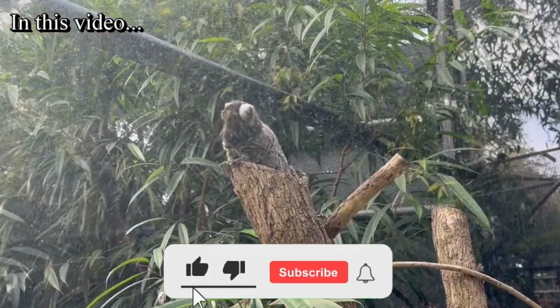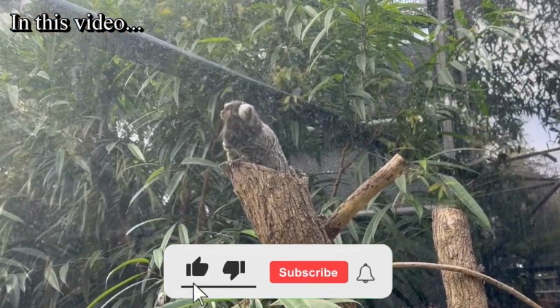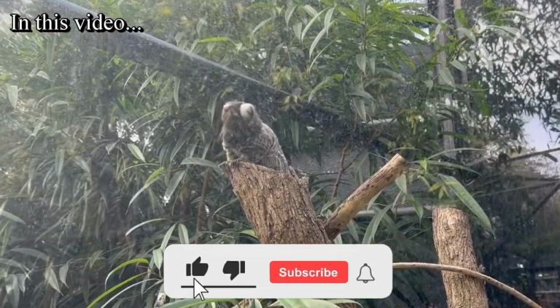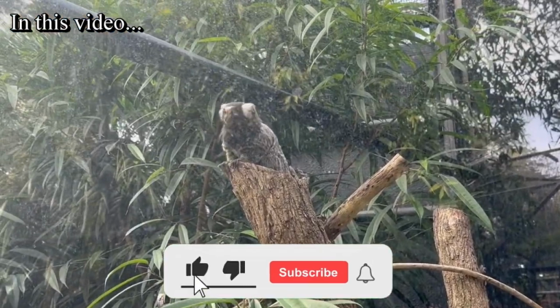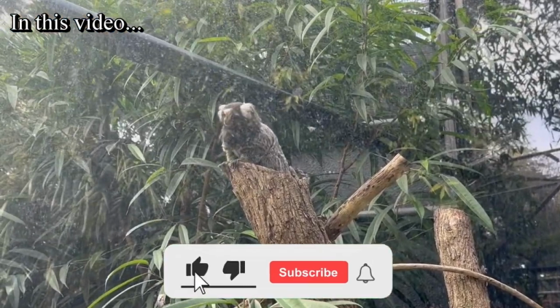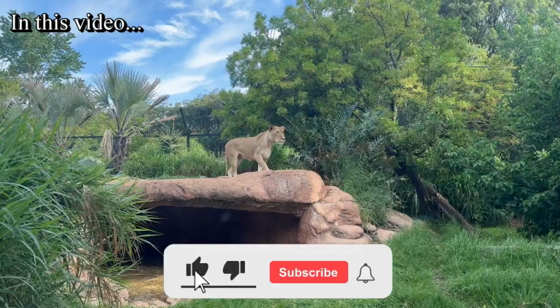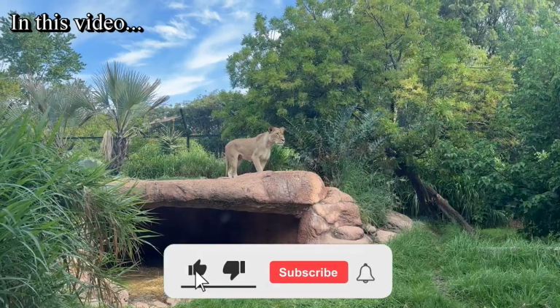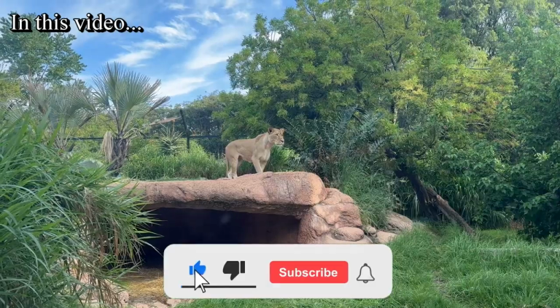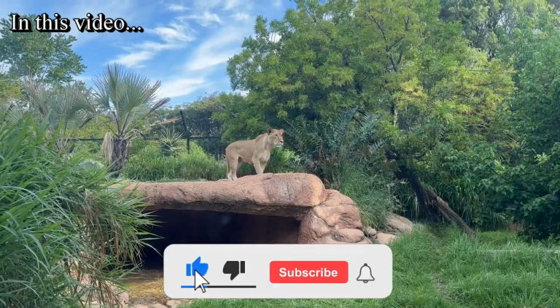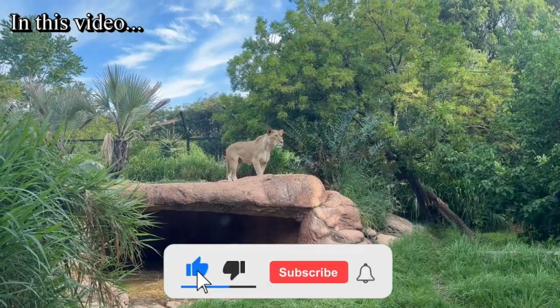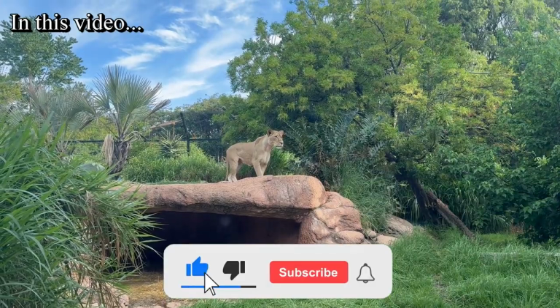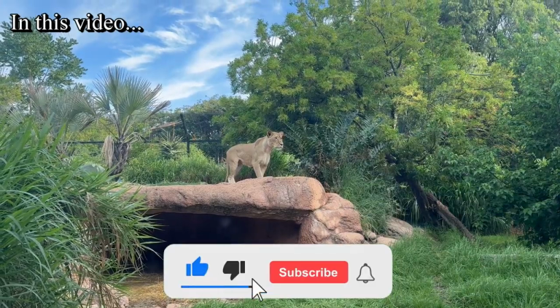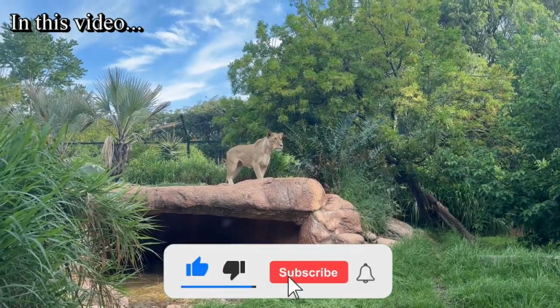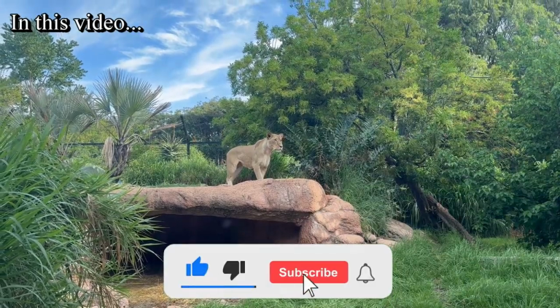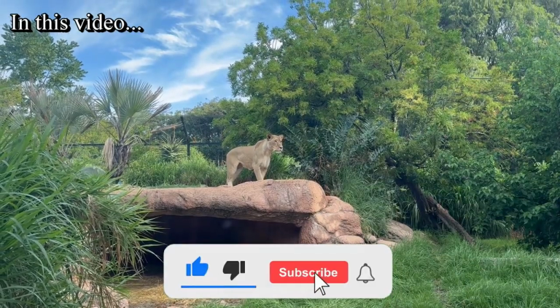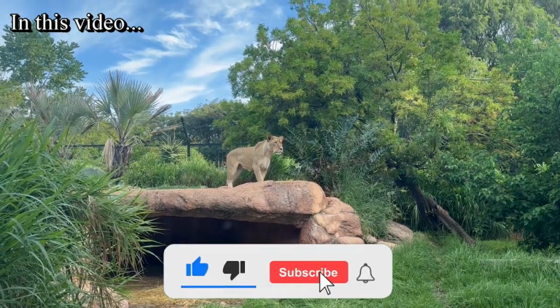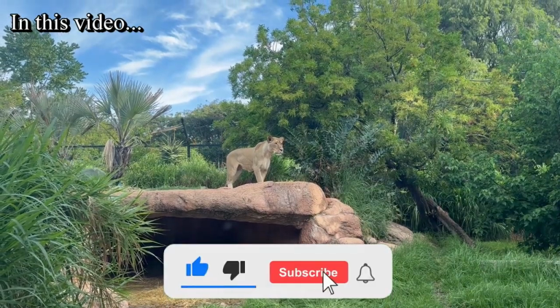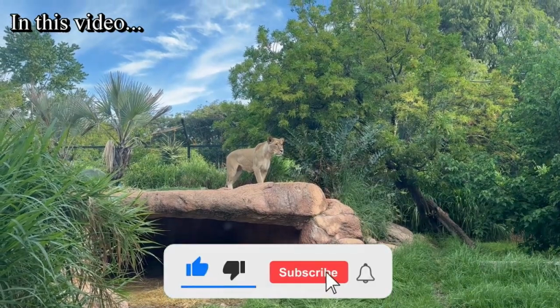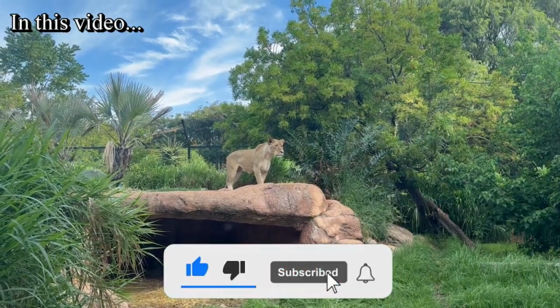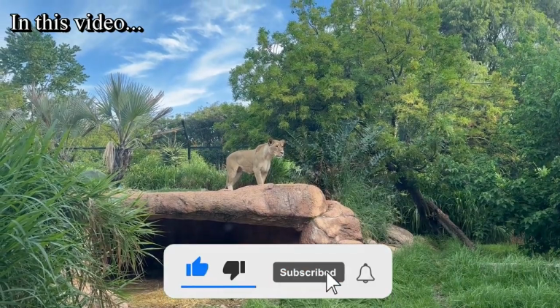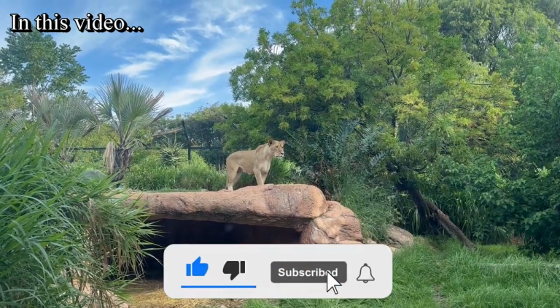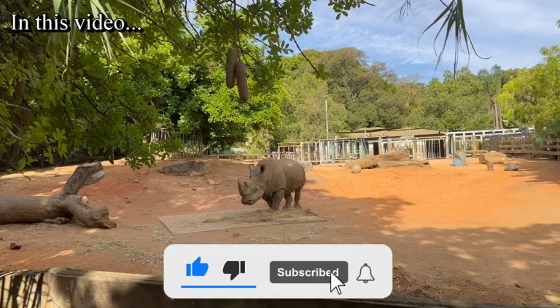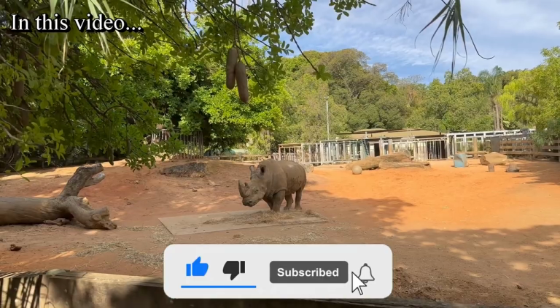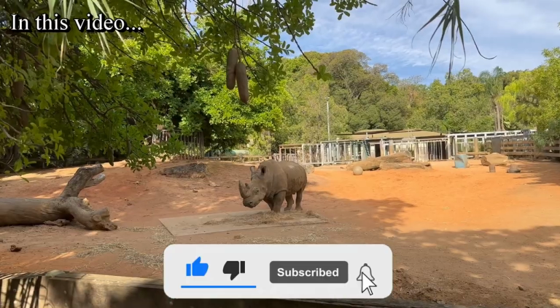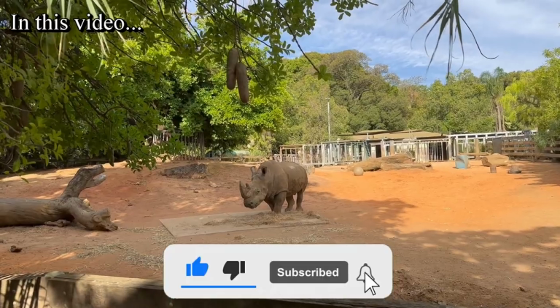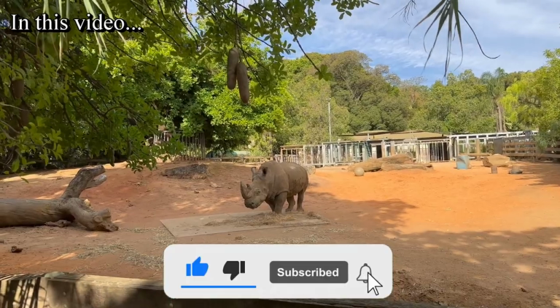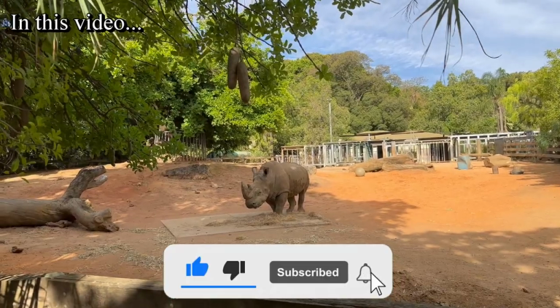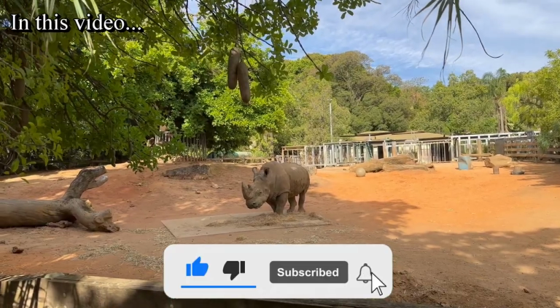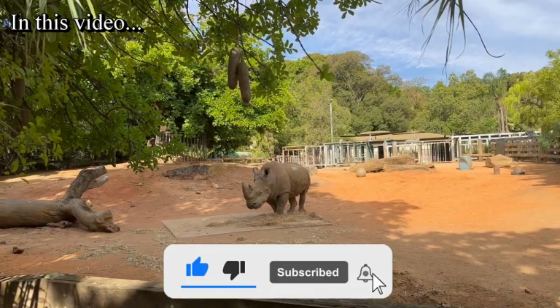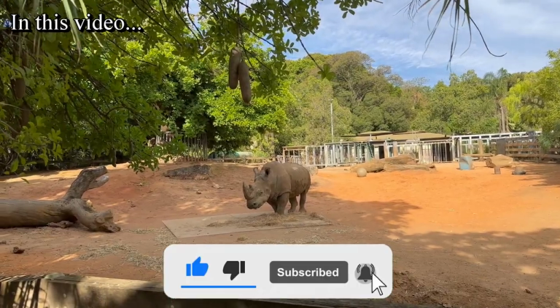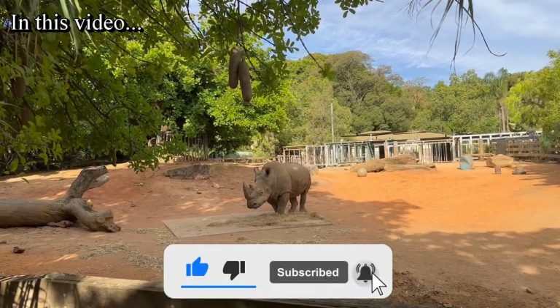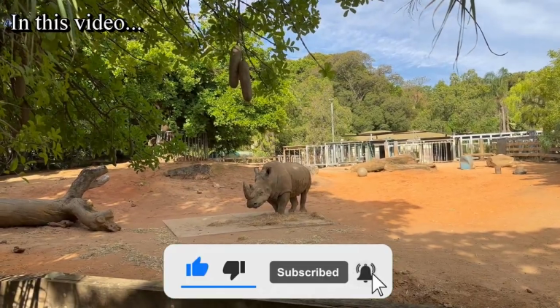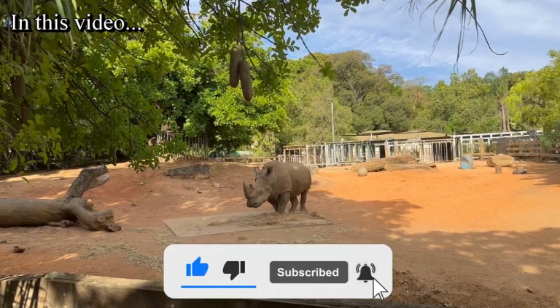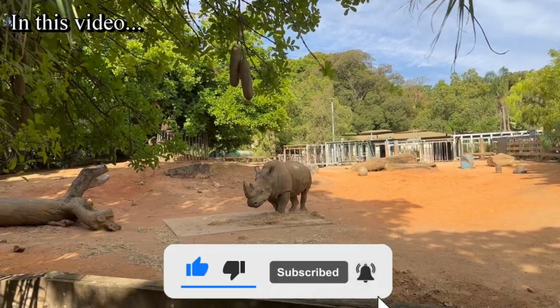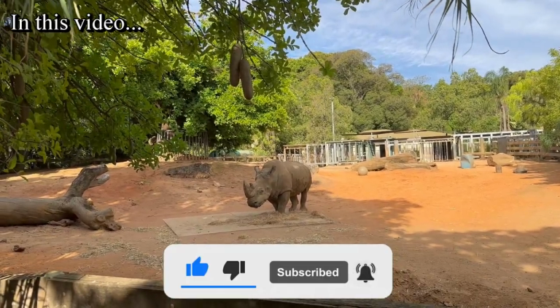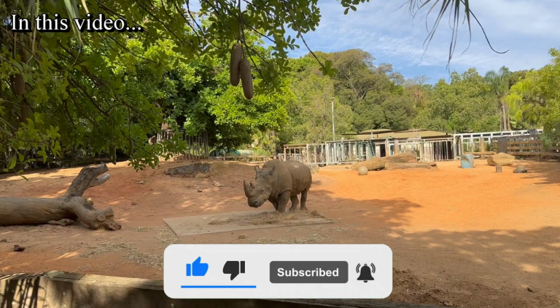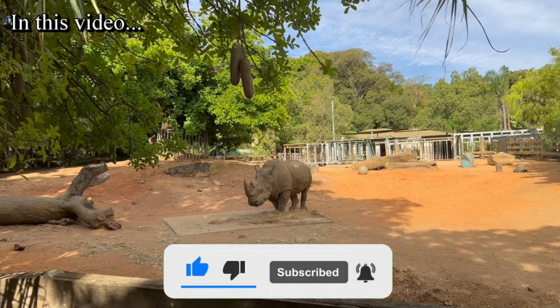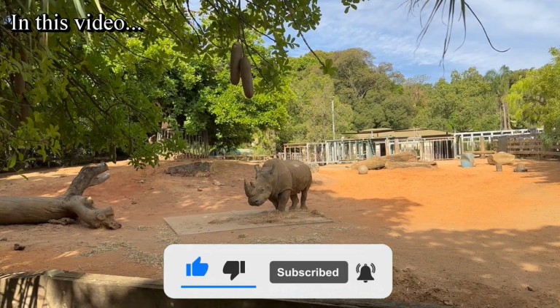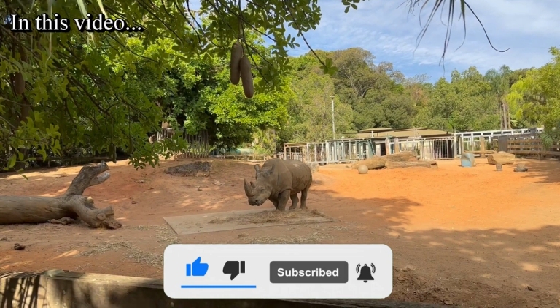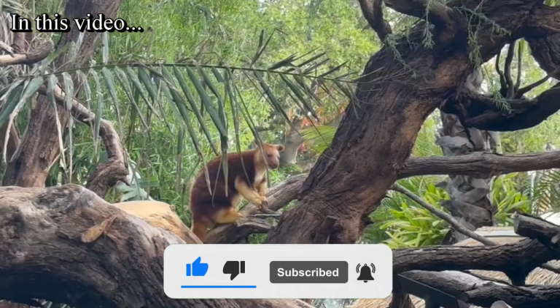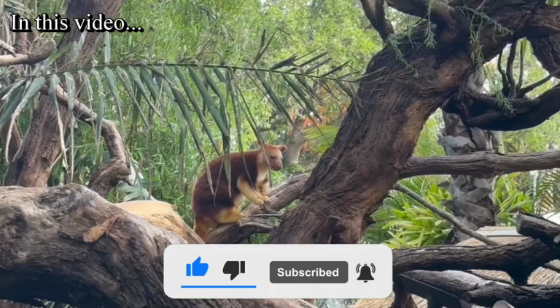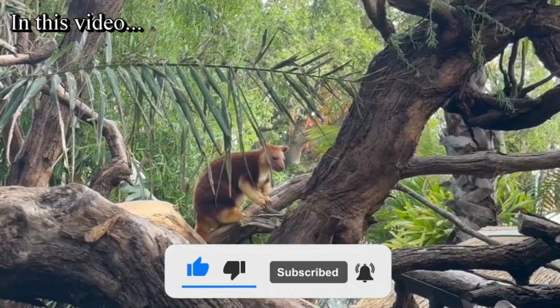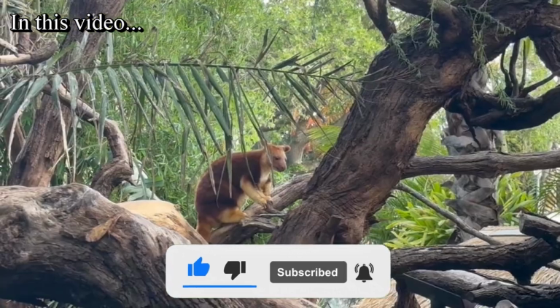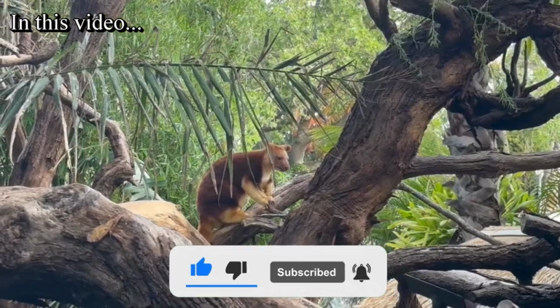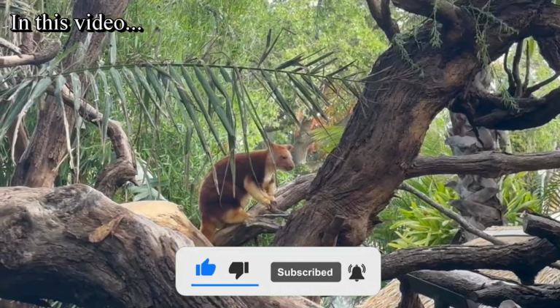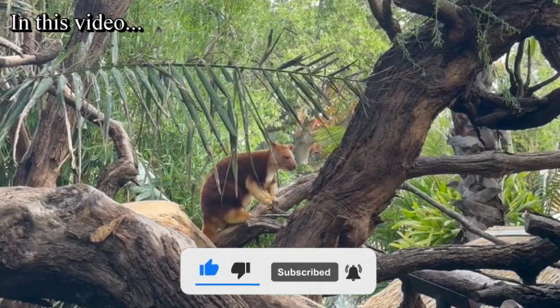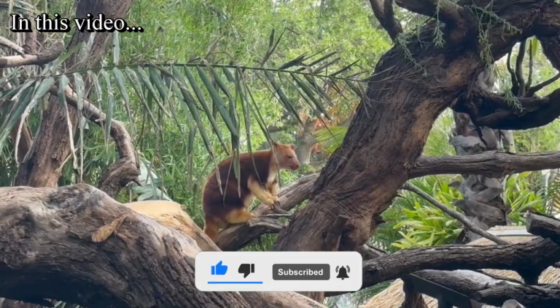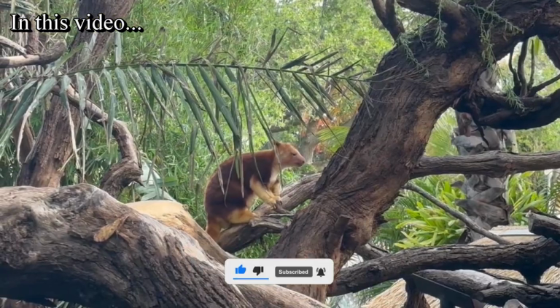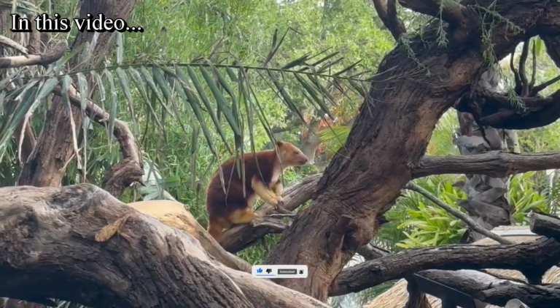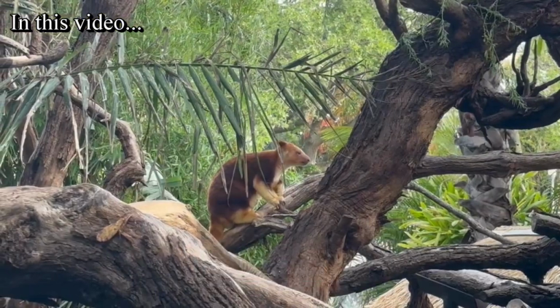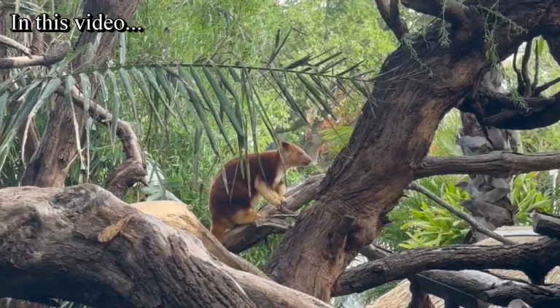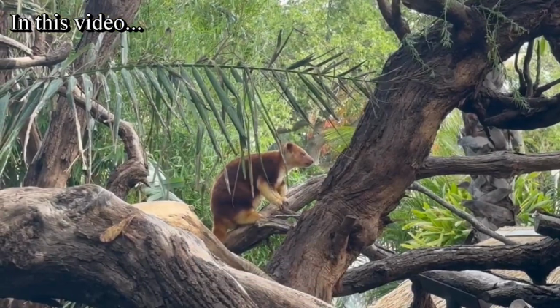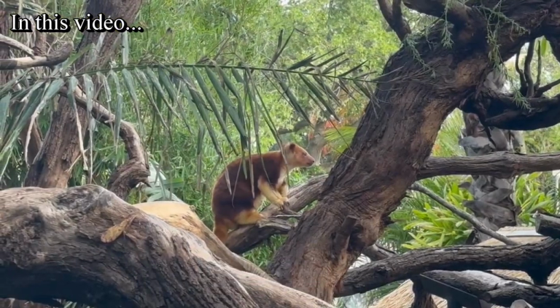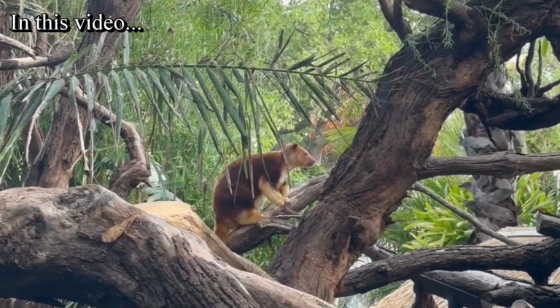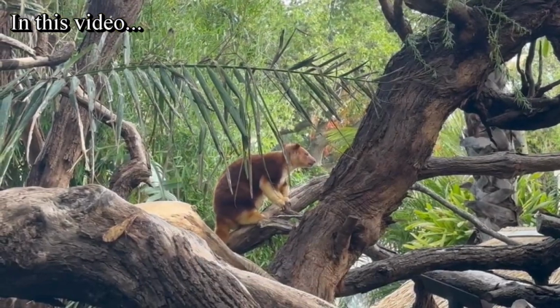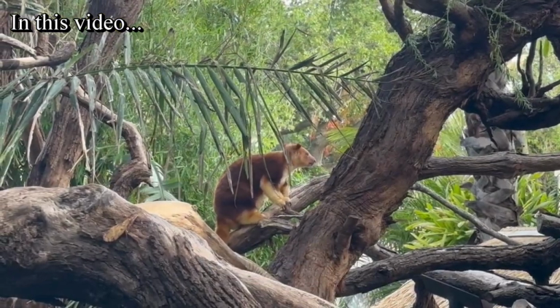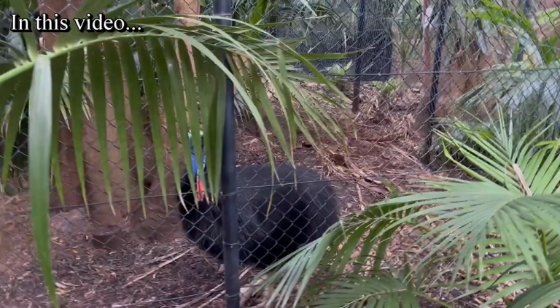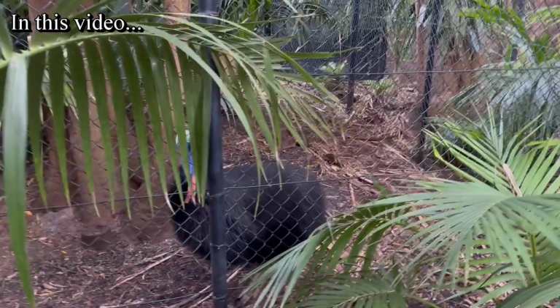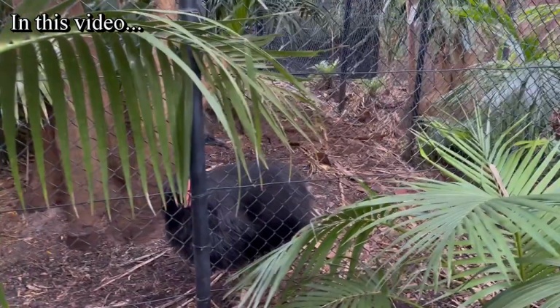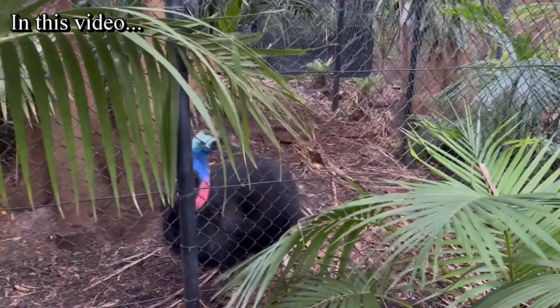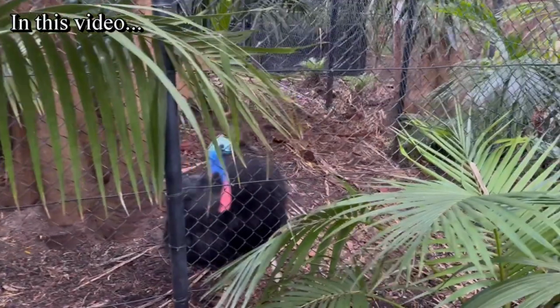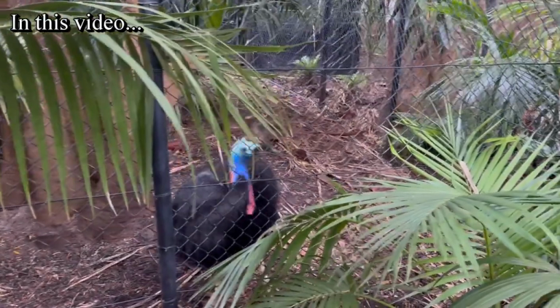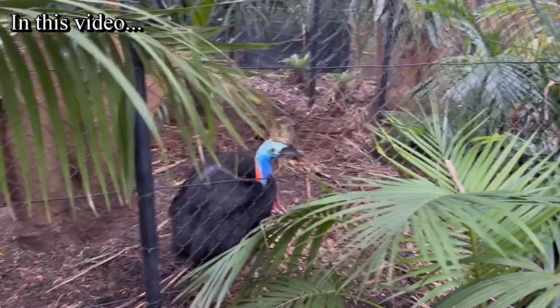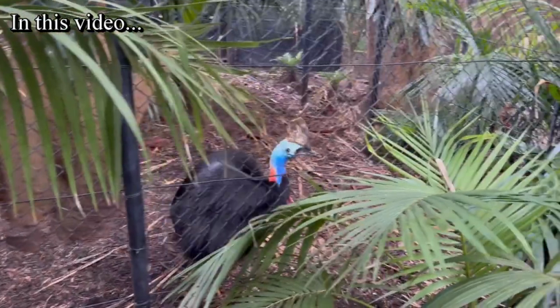In this video you guys are going to watch them all. Before we get into the video, make sure you are subscribed to this channel to watch more interesting places like this, and let's start our tour around the Perth Zoo.